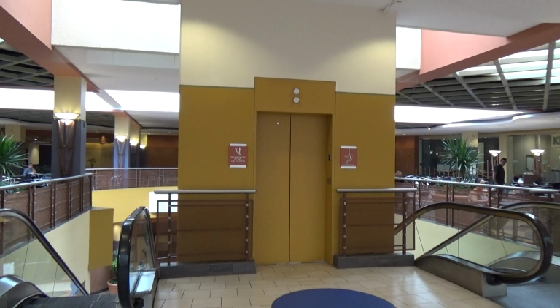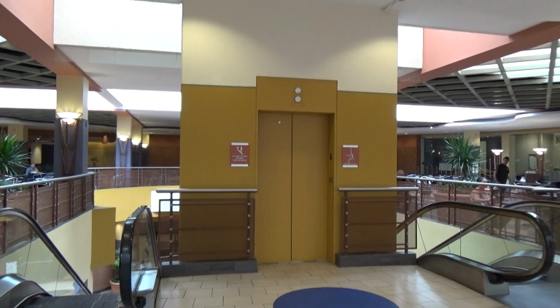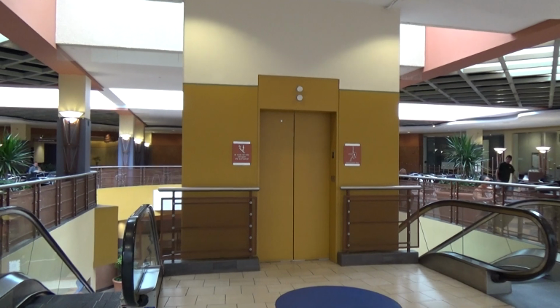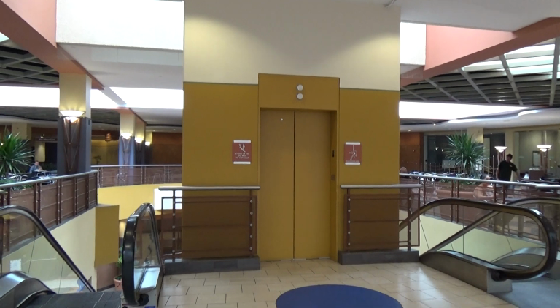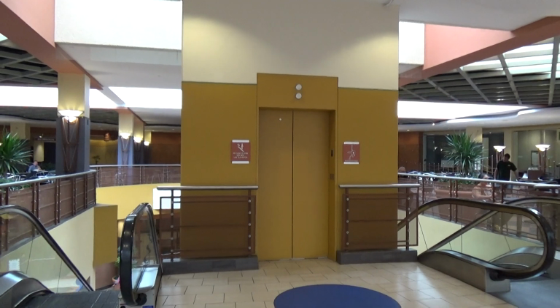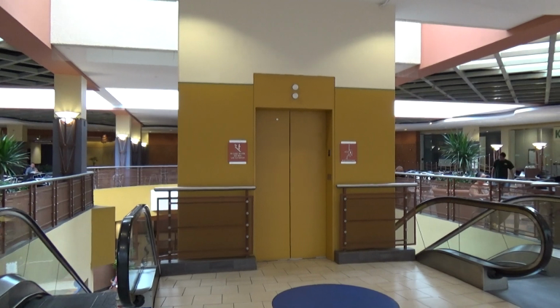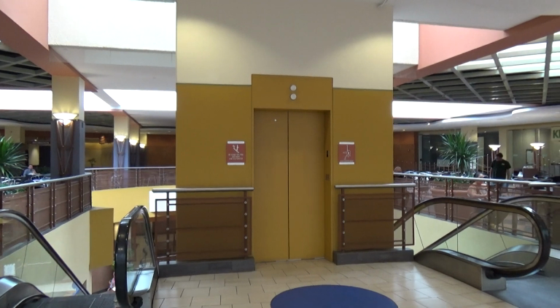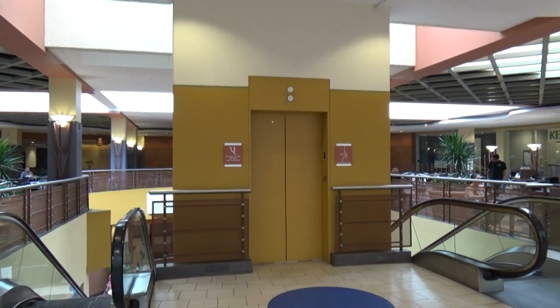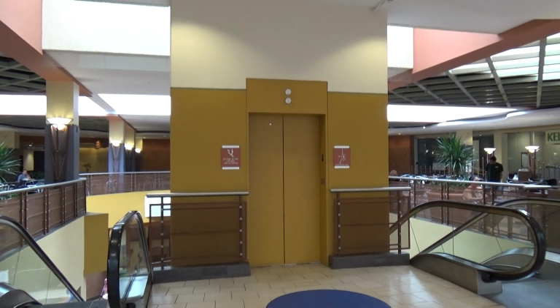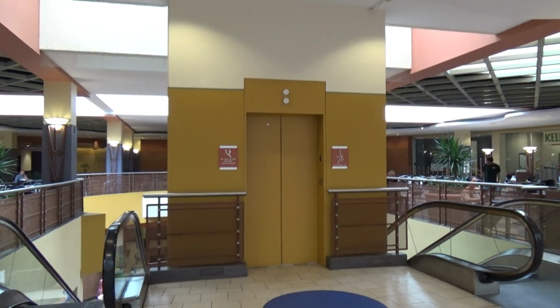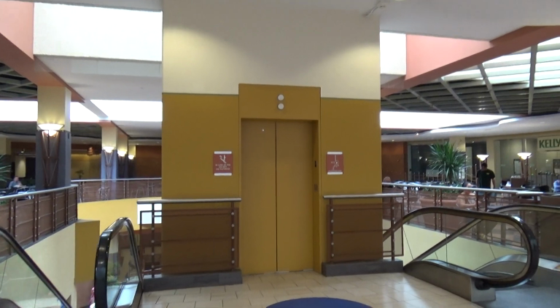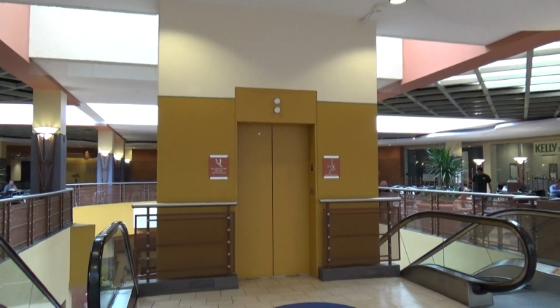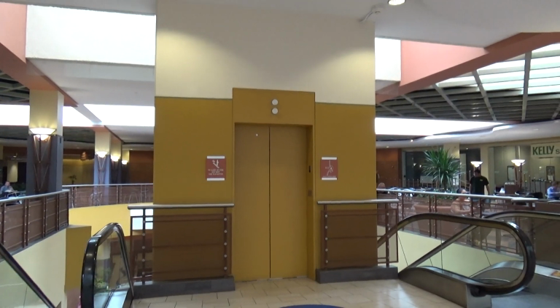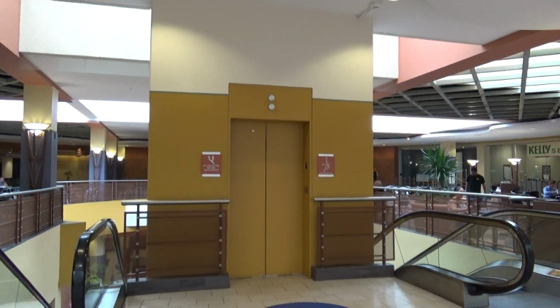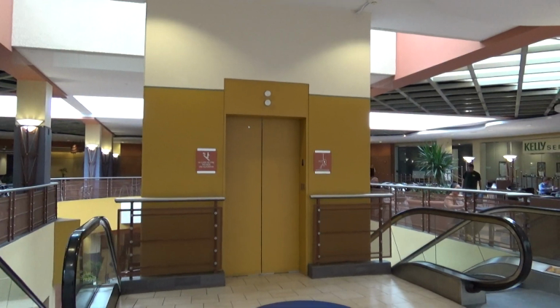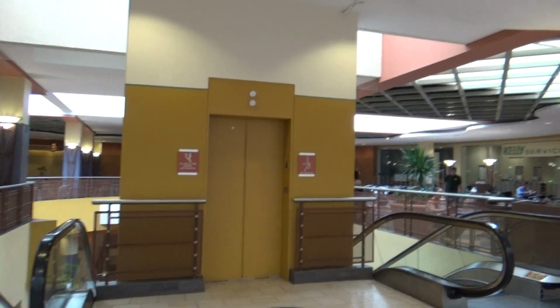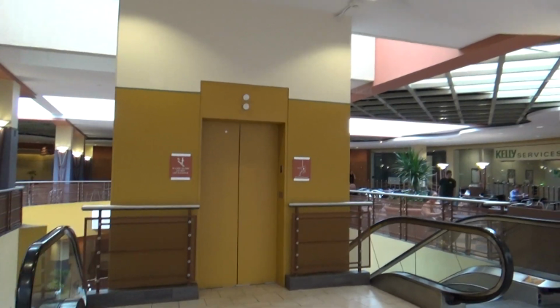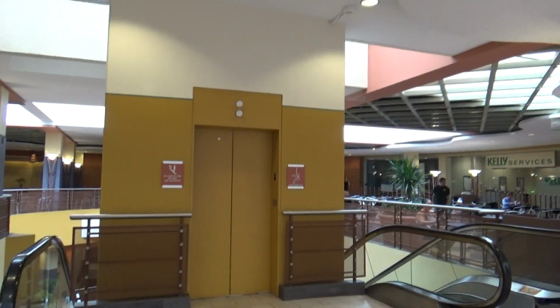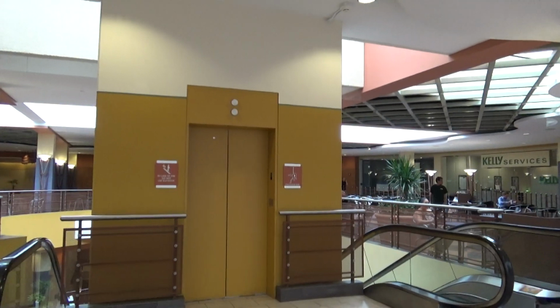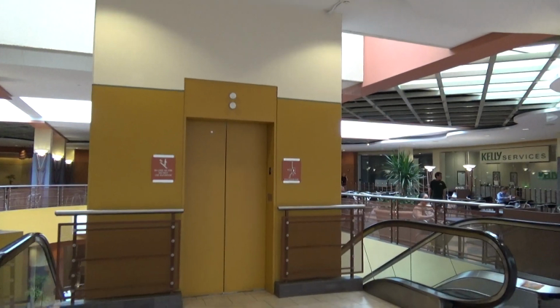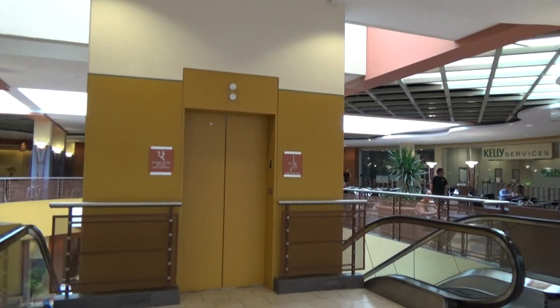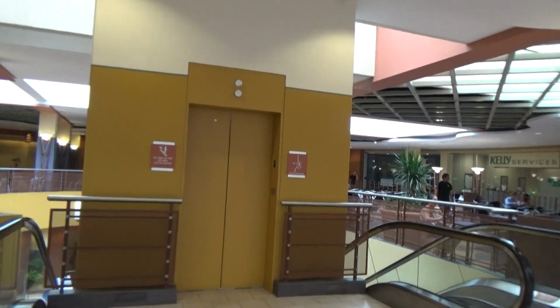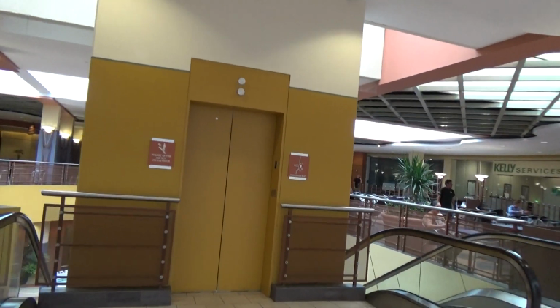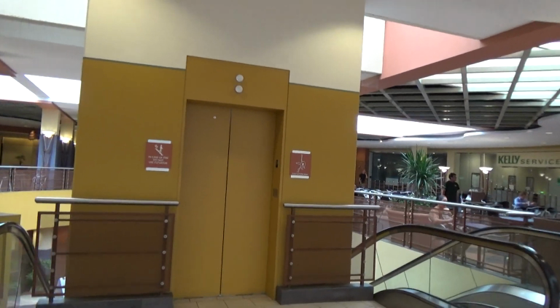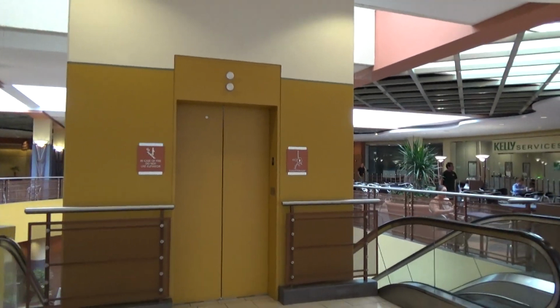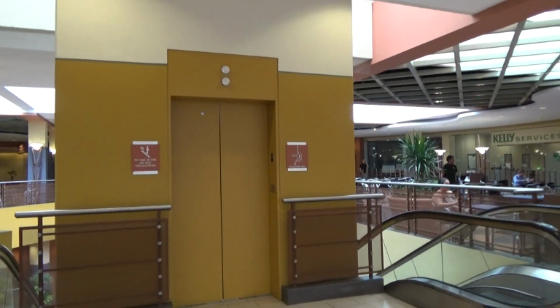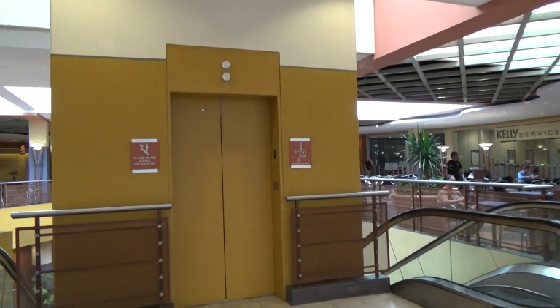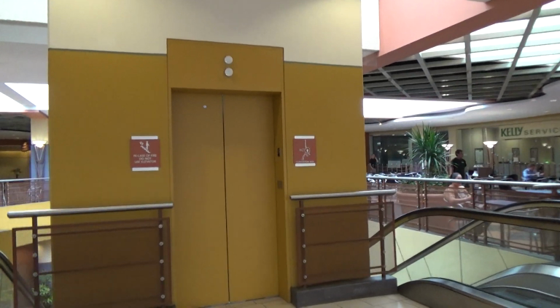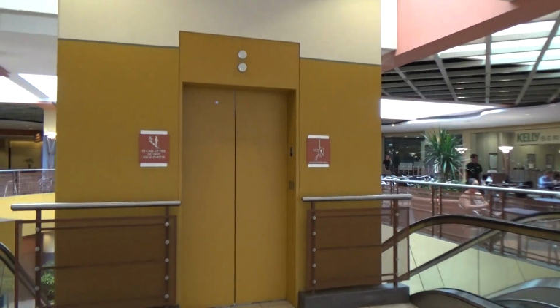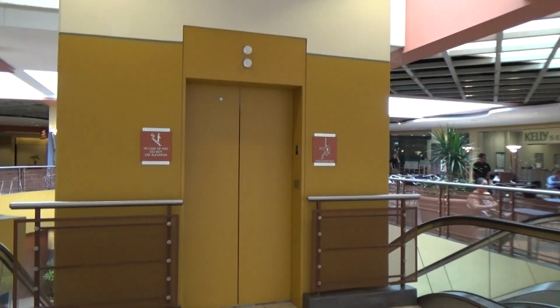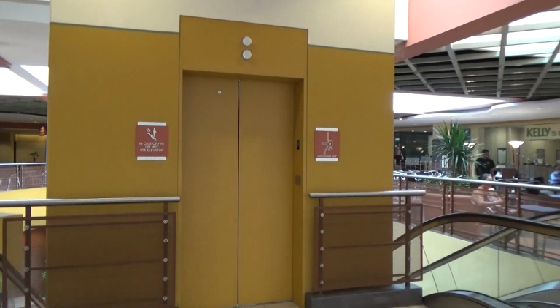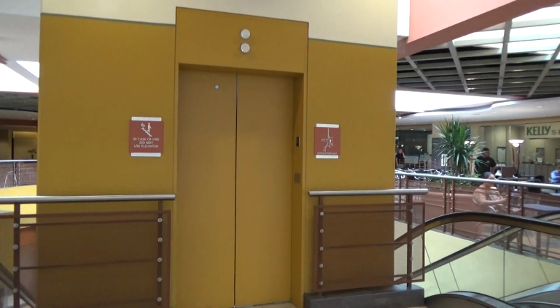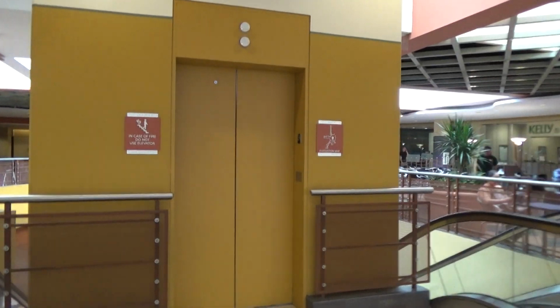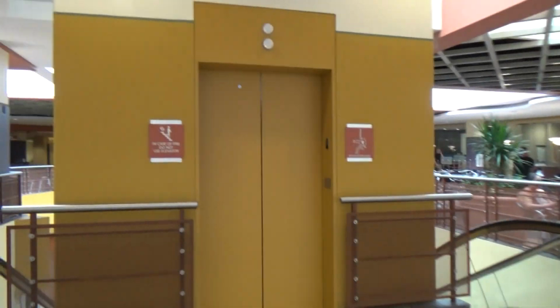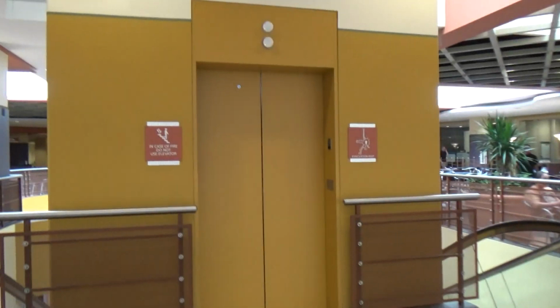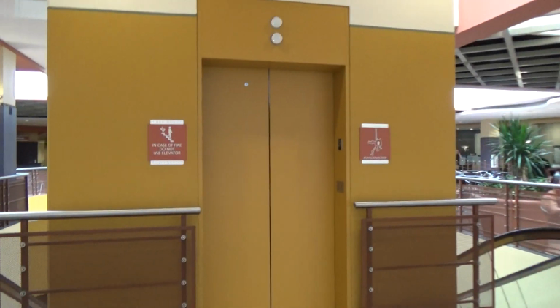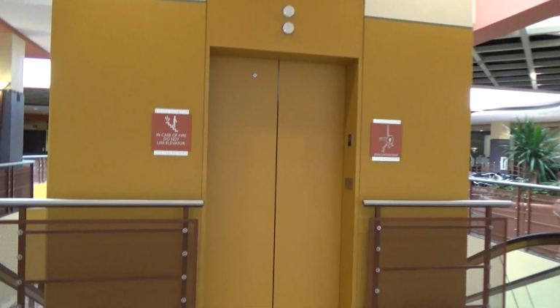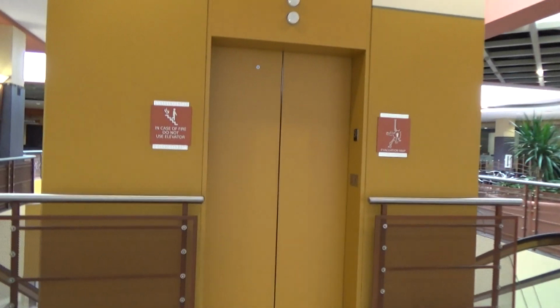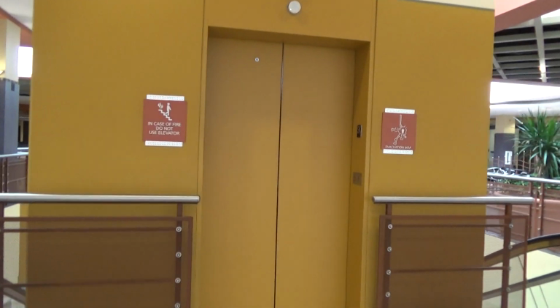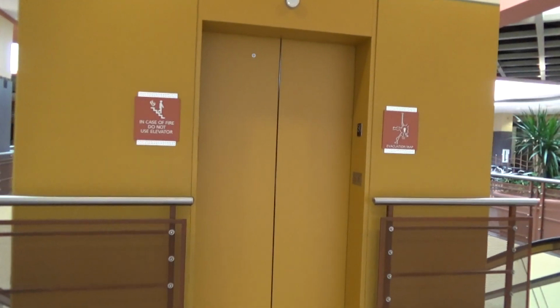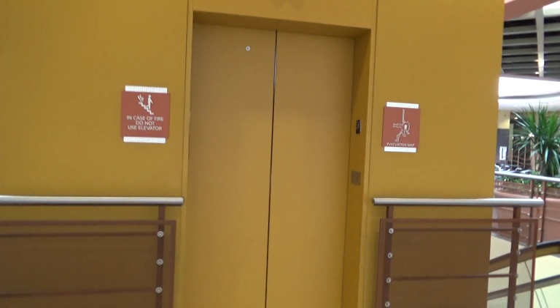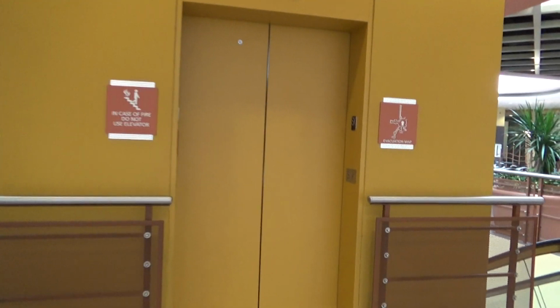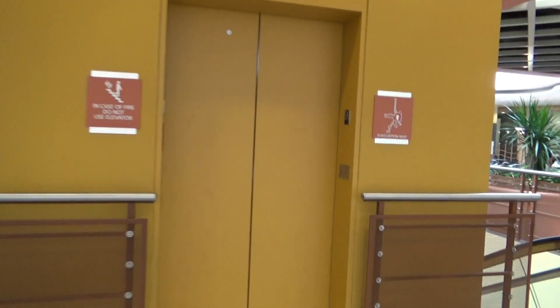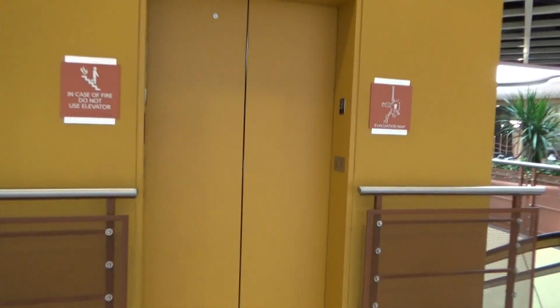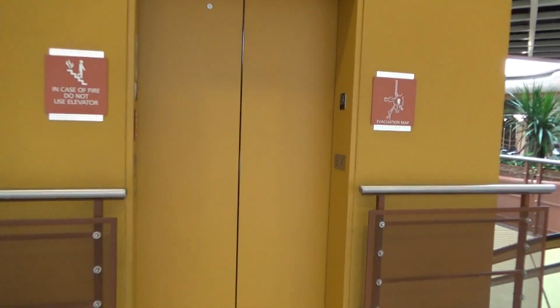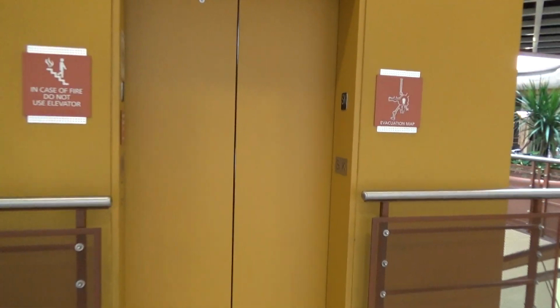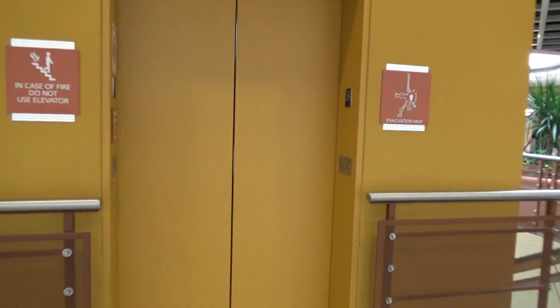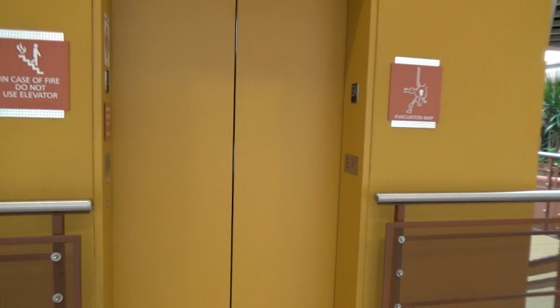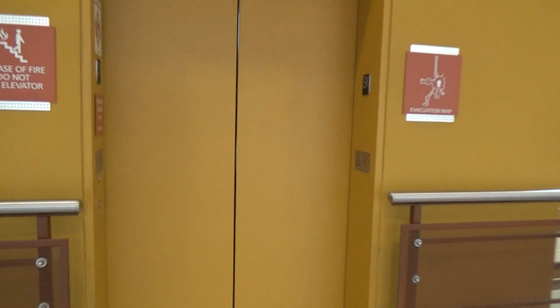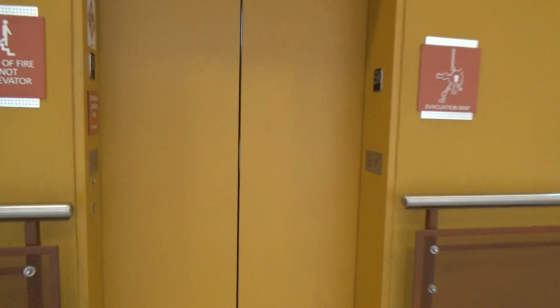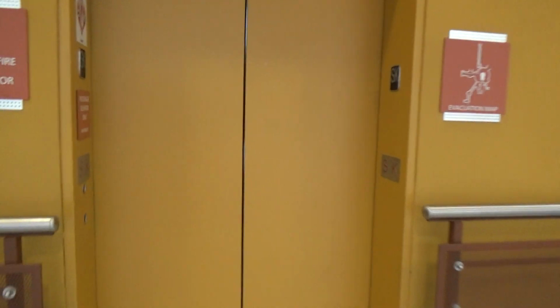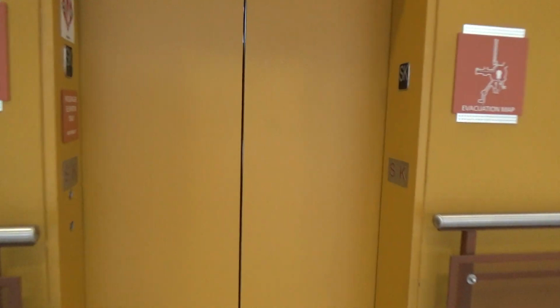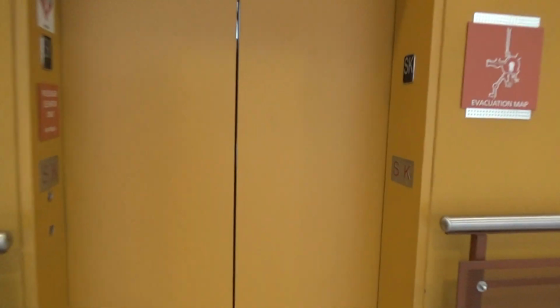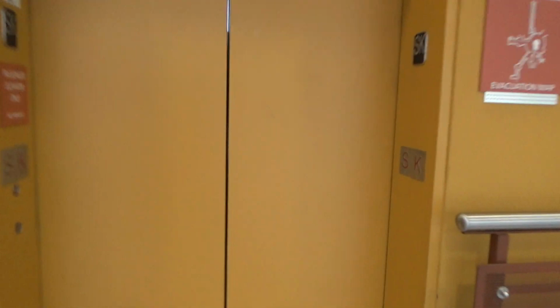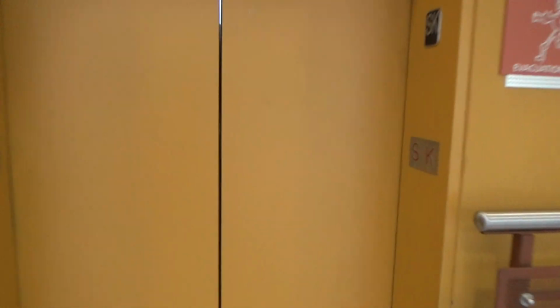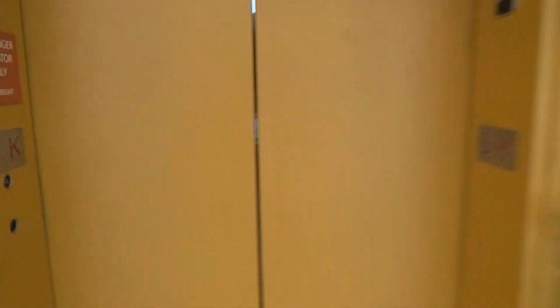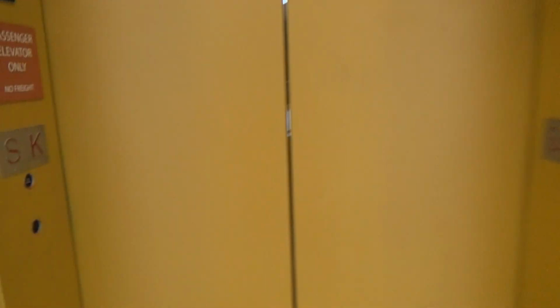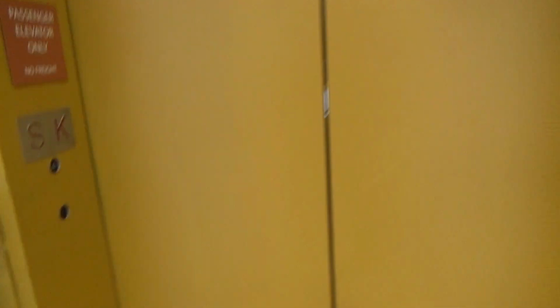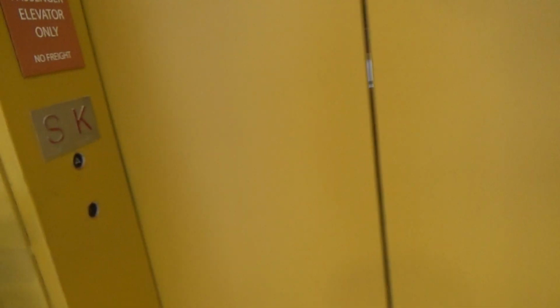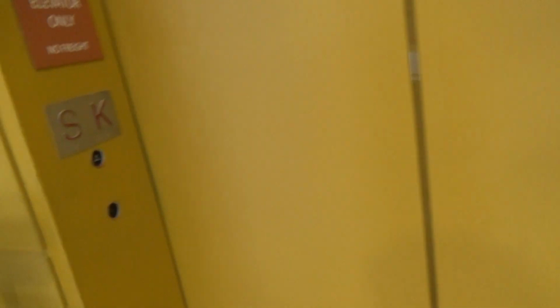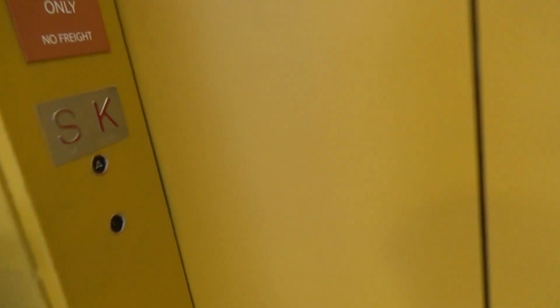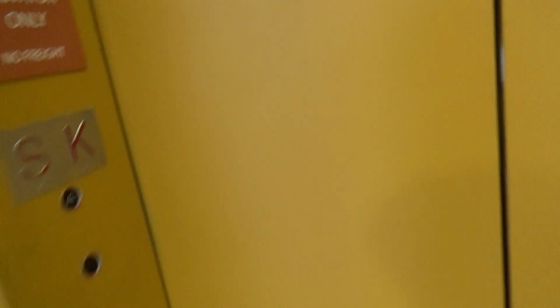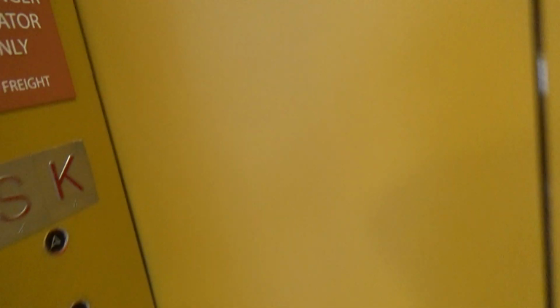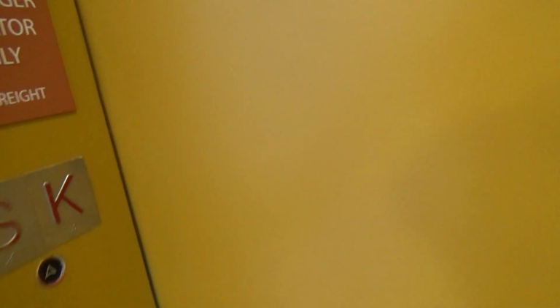This is the elevator here at Town Square Shopping Center, downtown St. Paul. Otis Lexan.